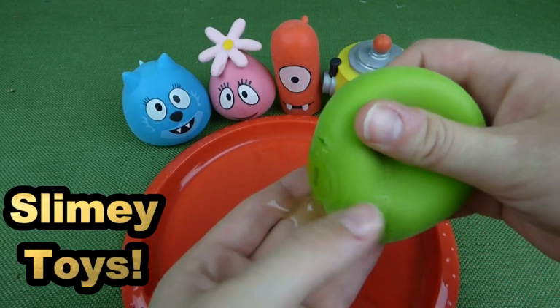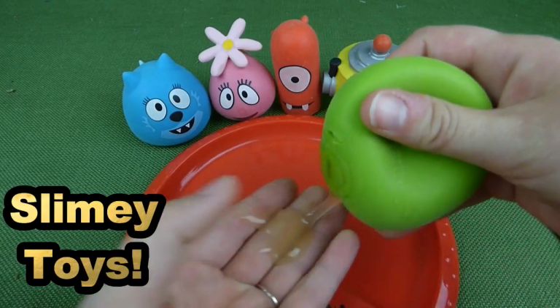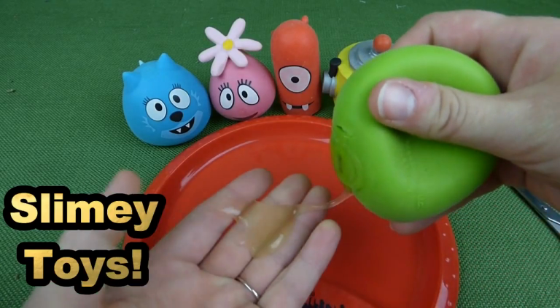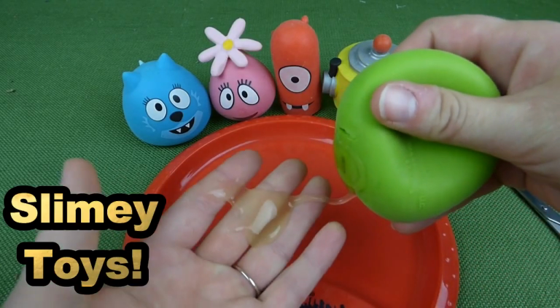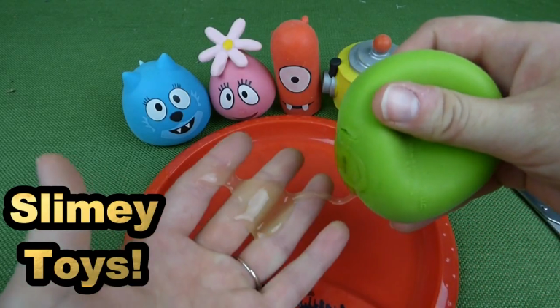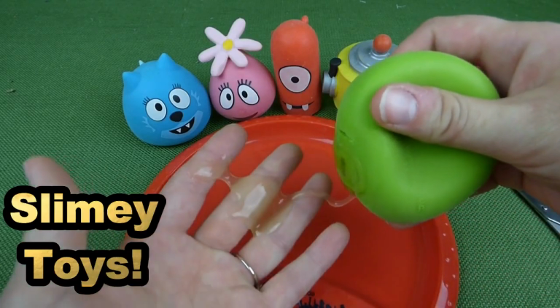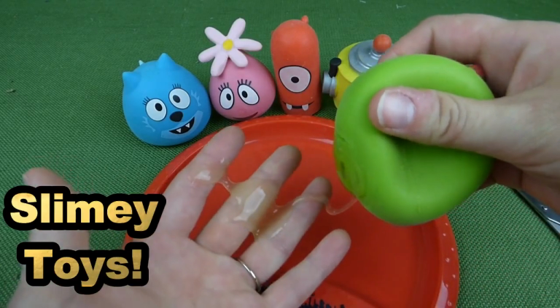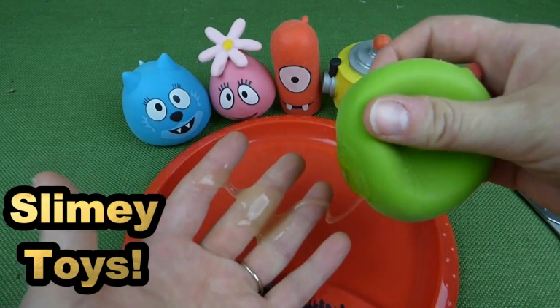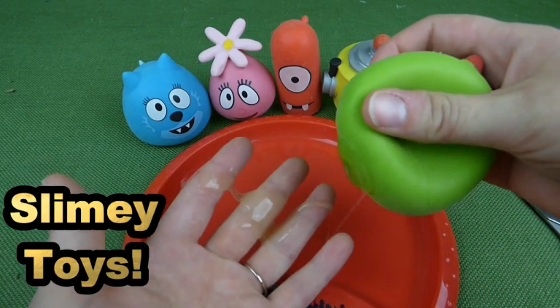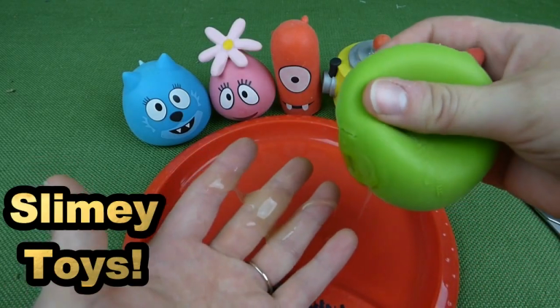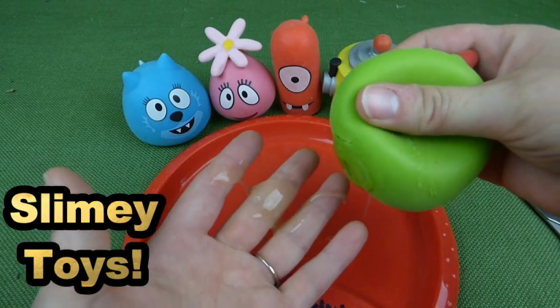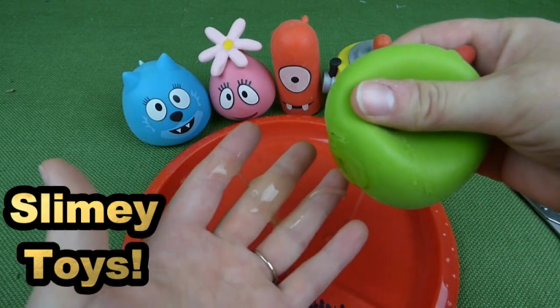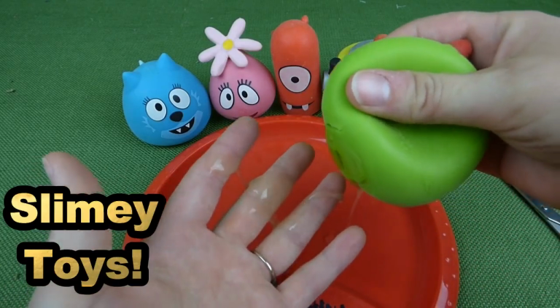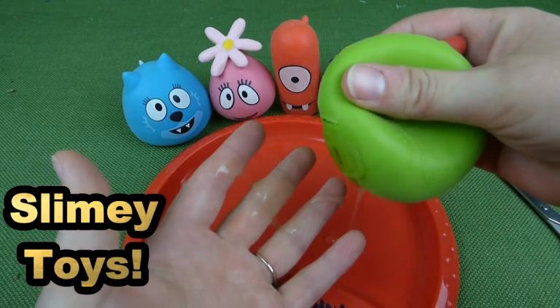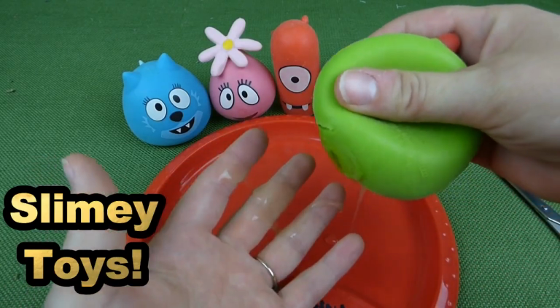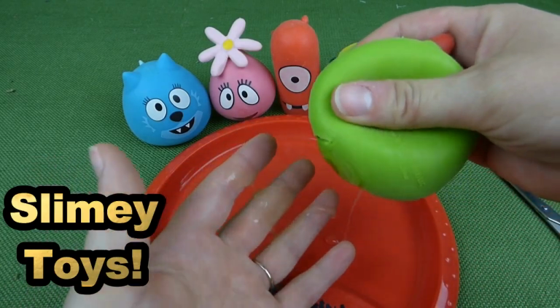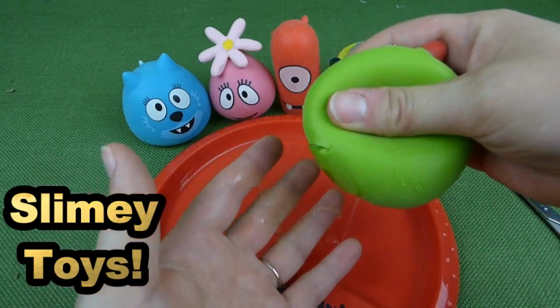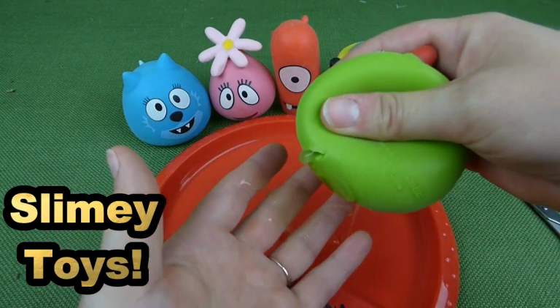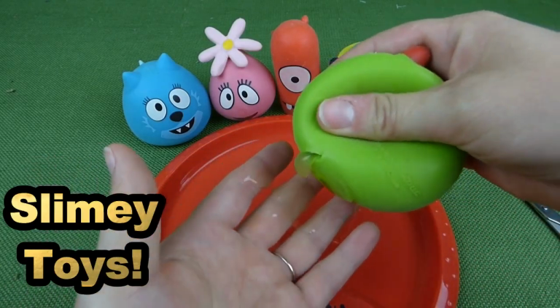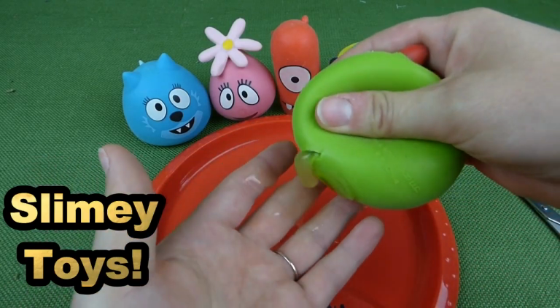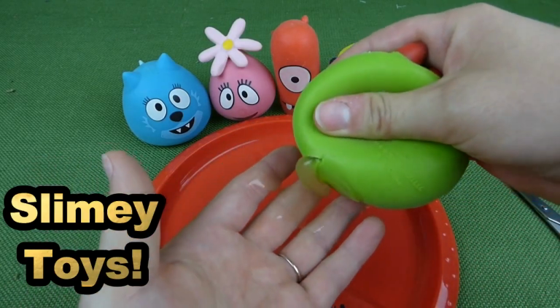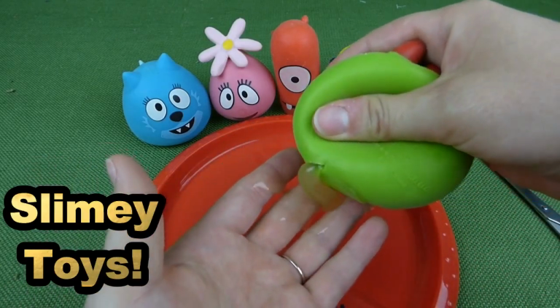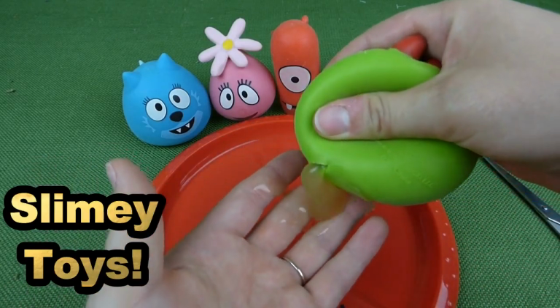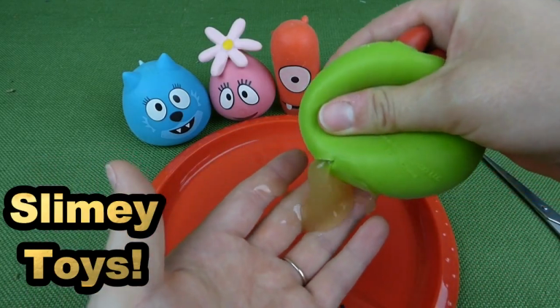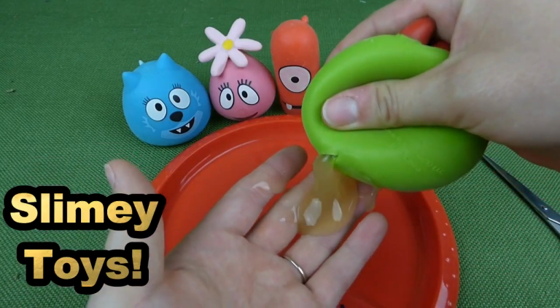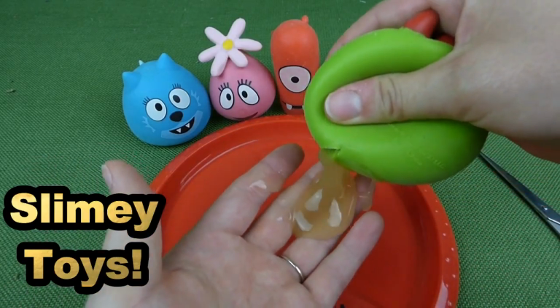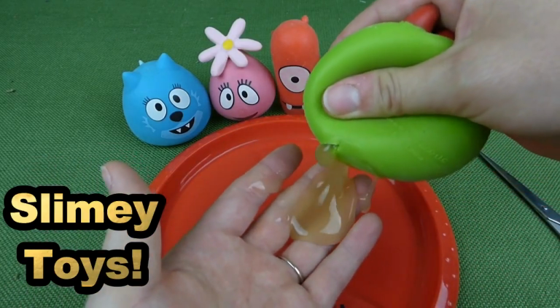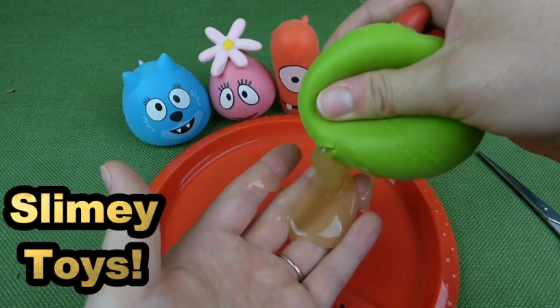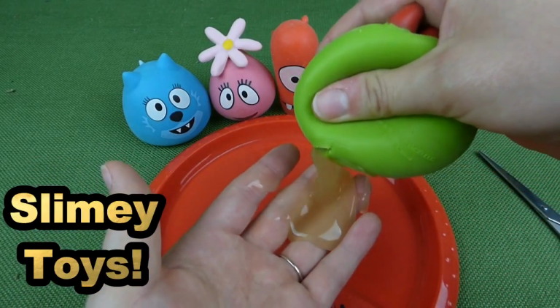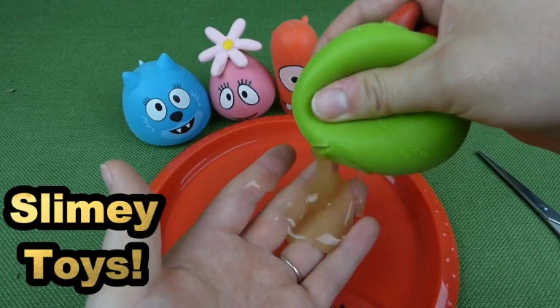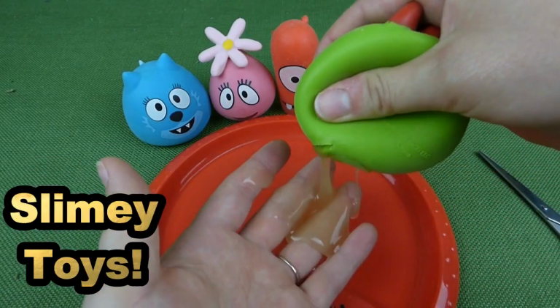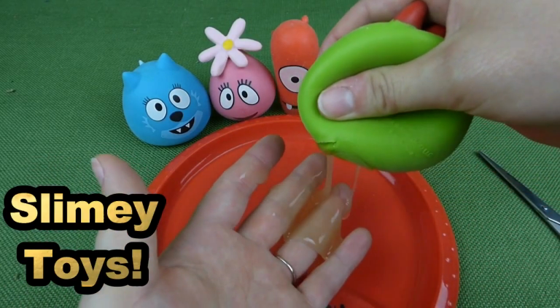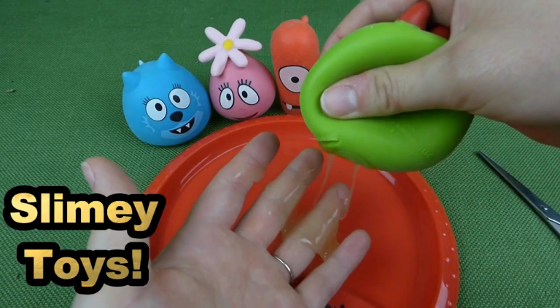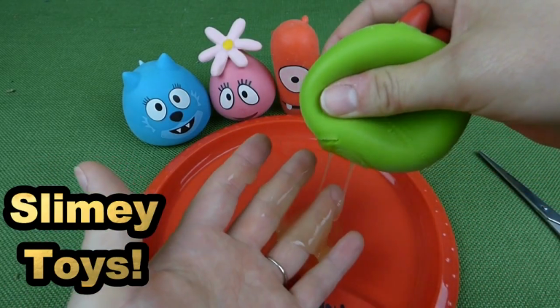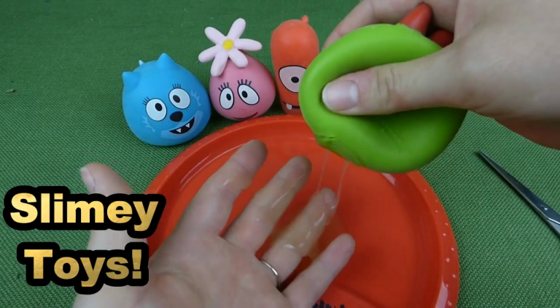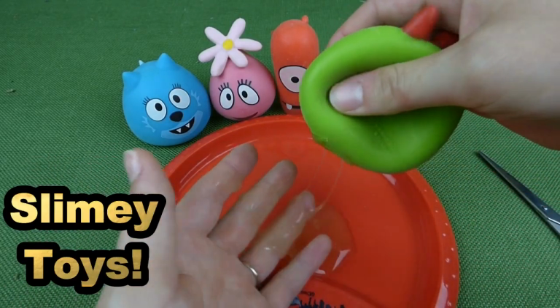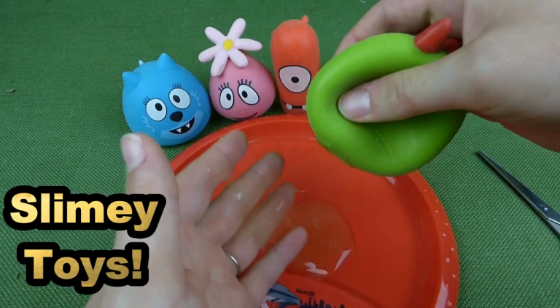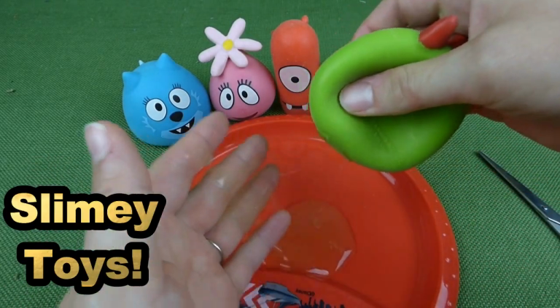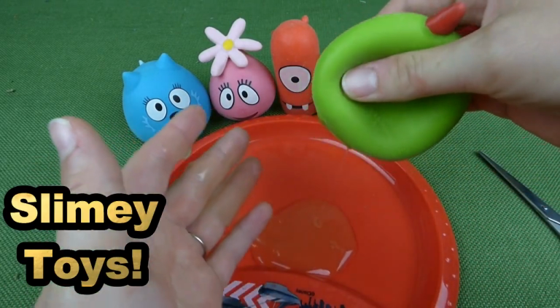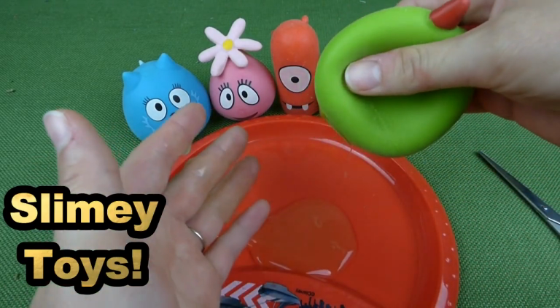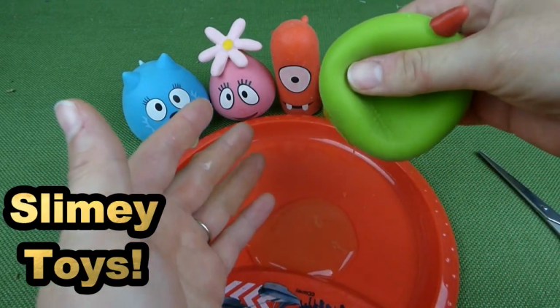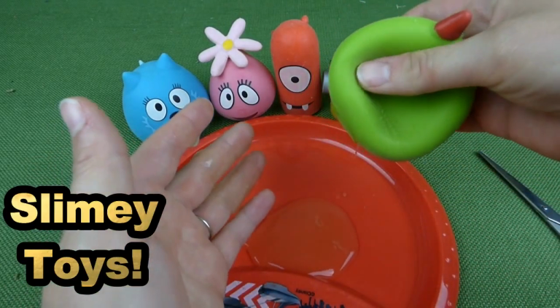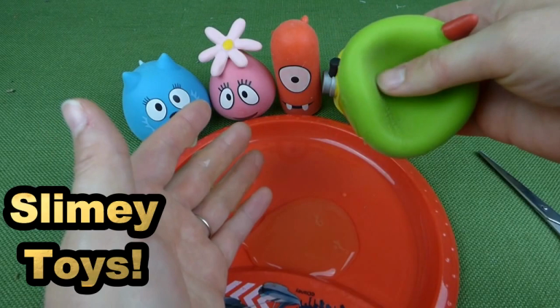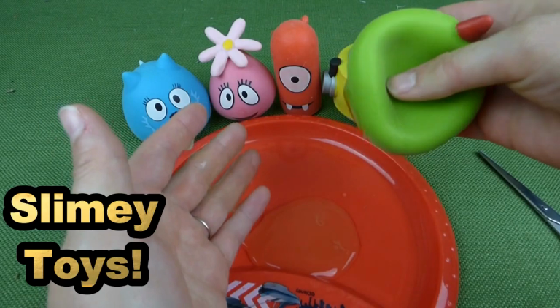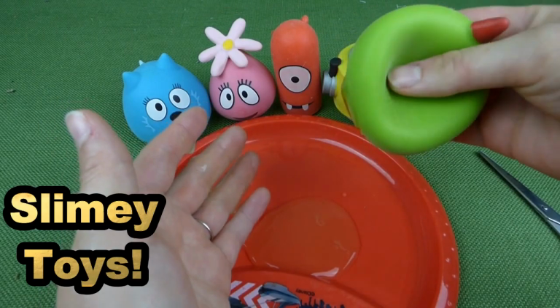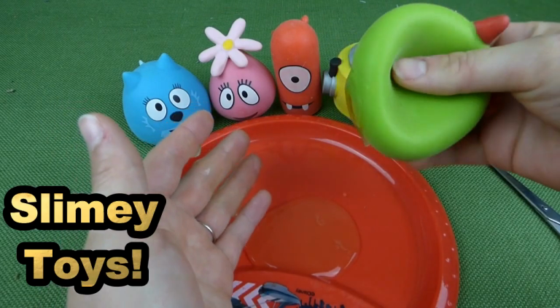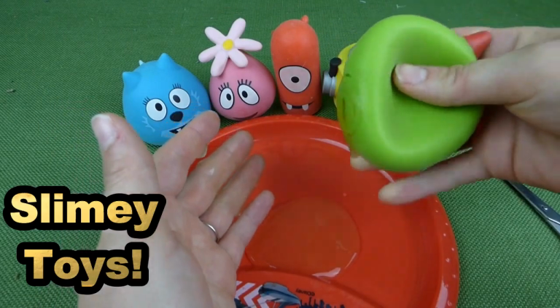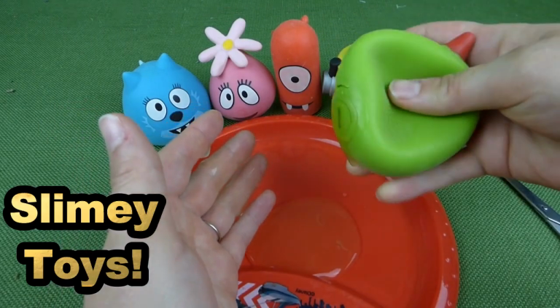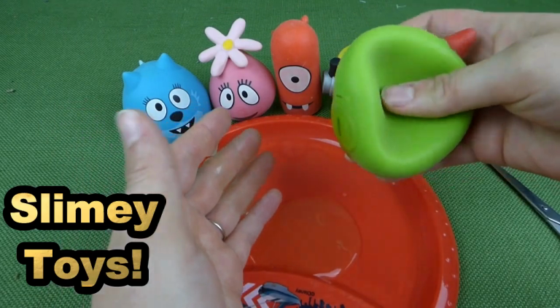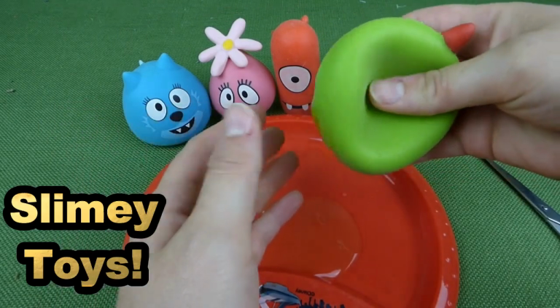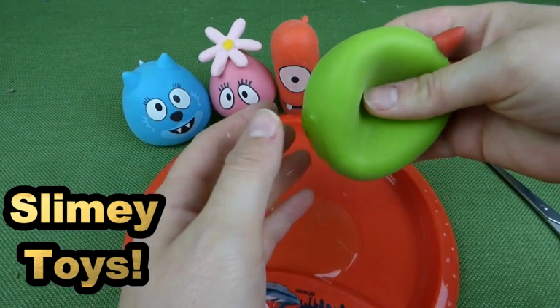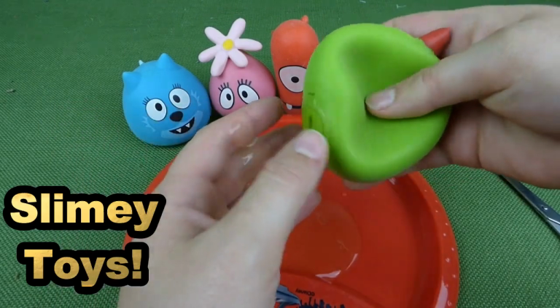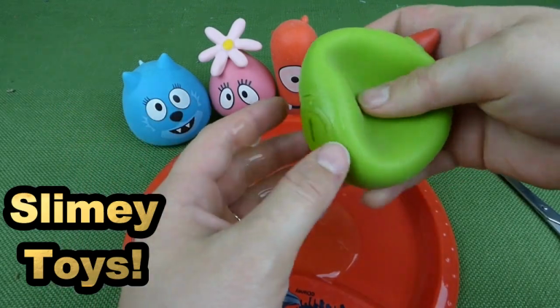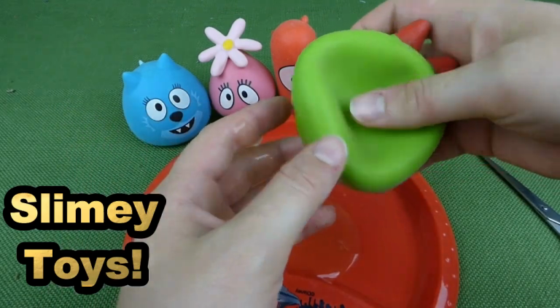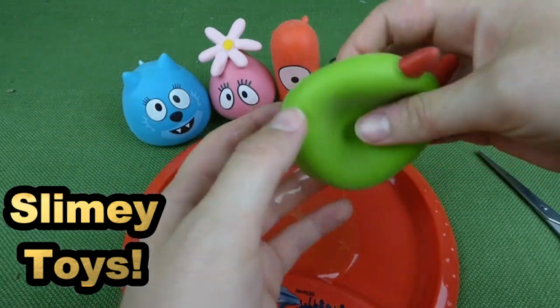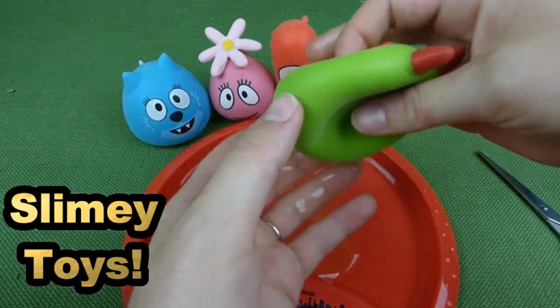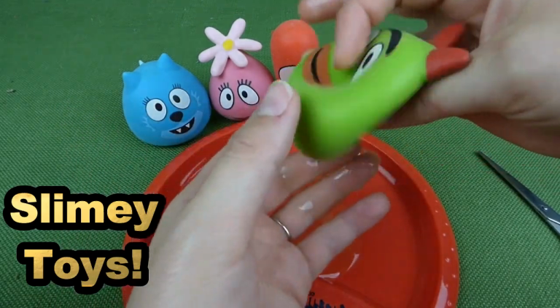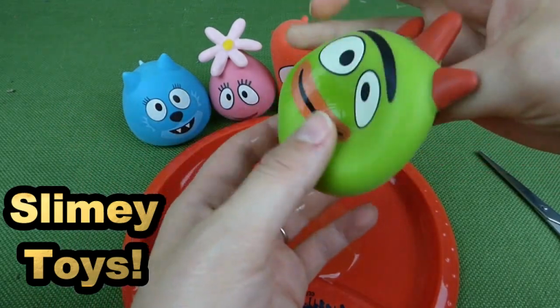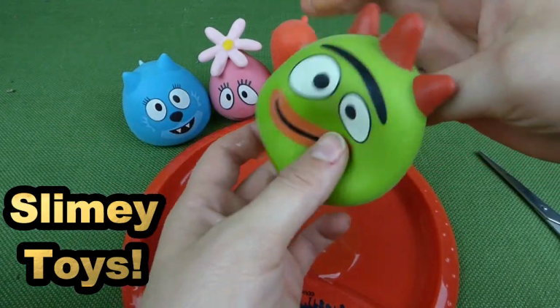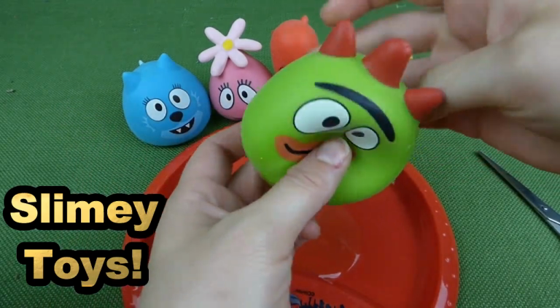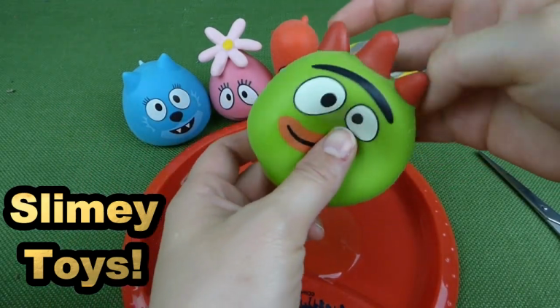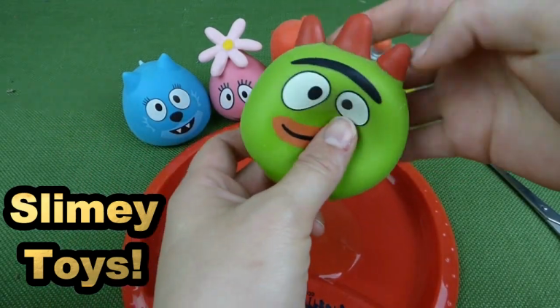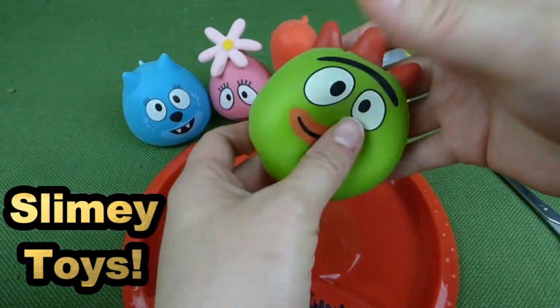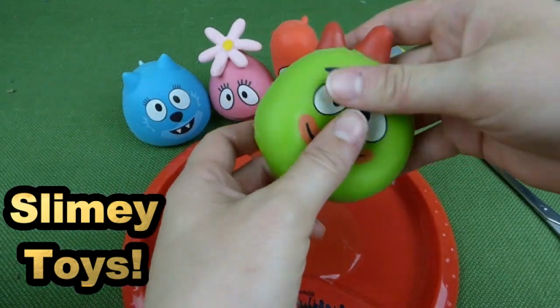It's slimy! Gross! Uh oh! Broby's deflated. He's flat now.